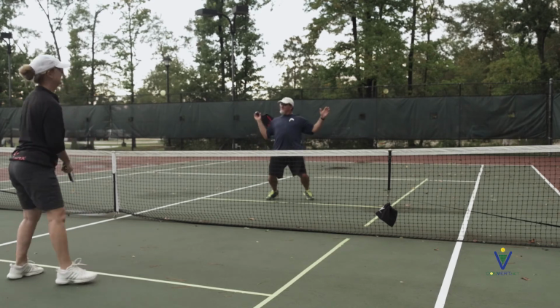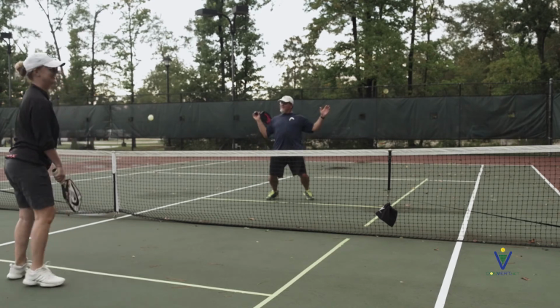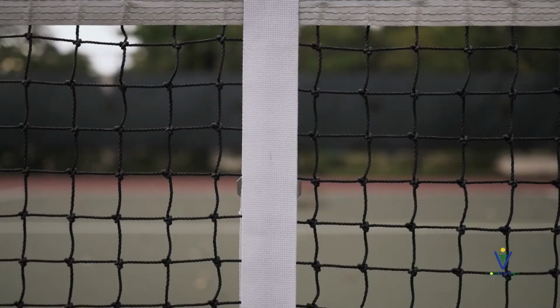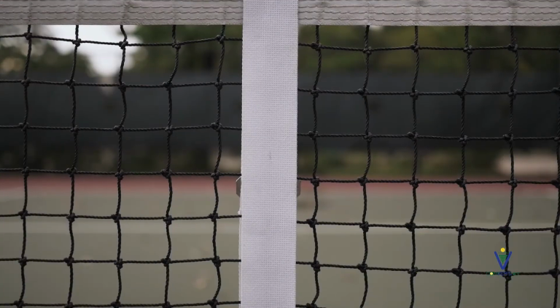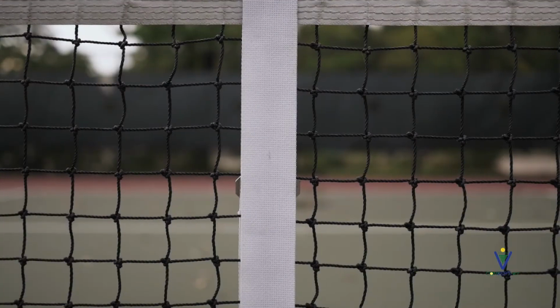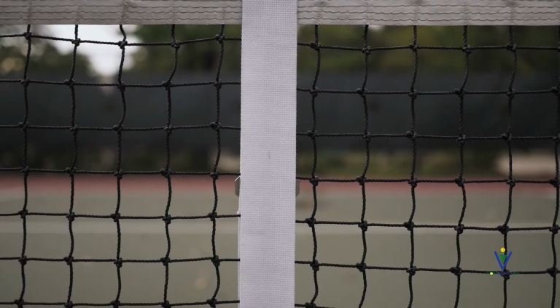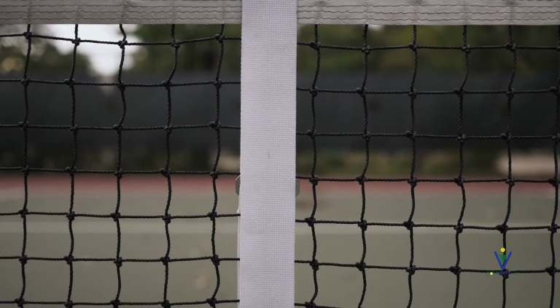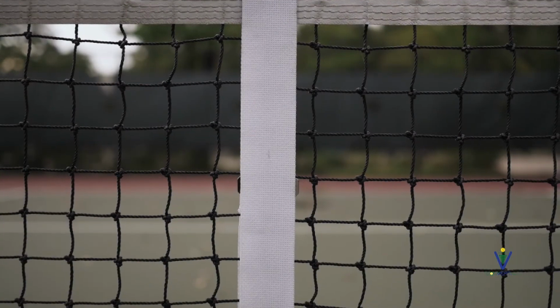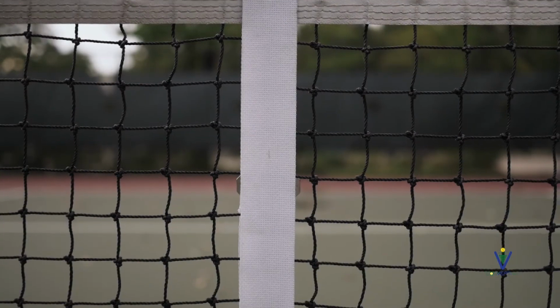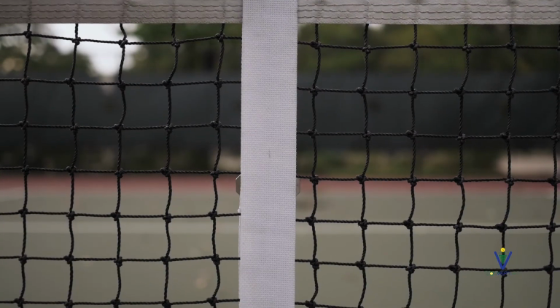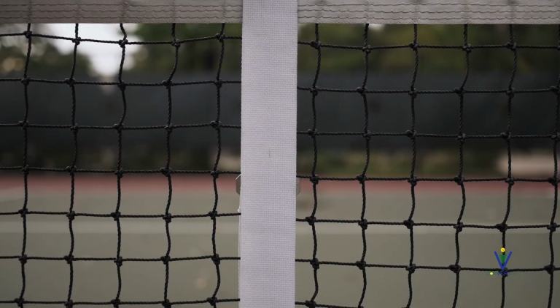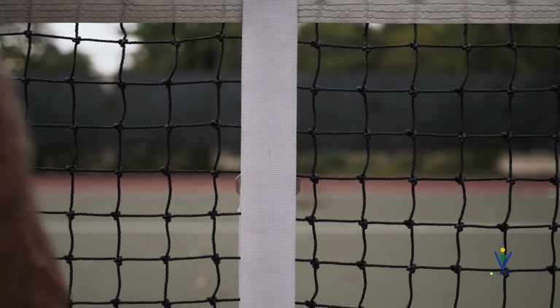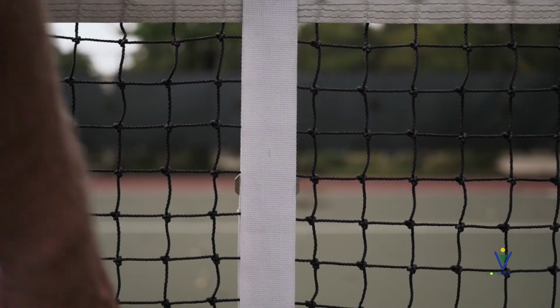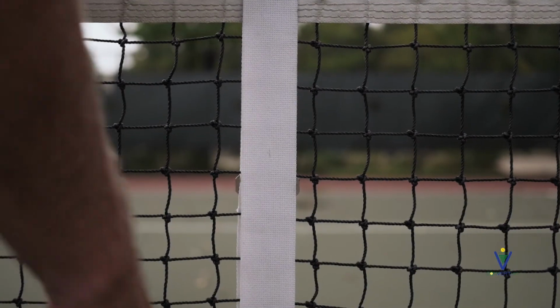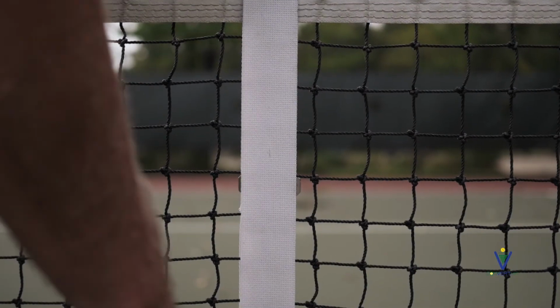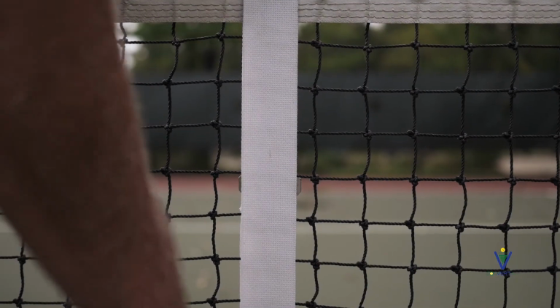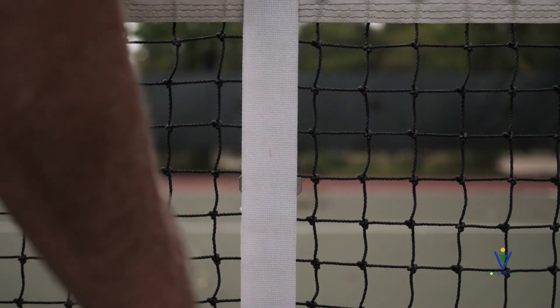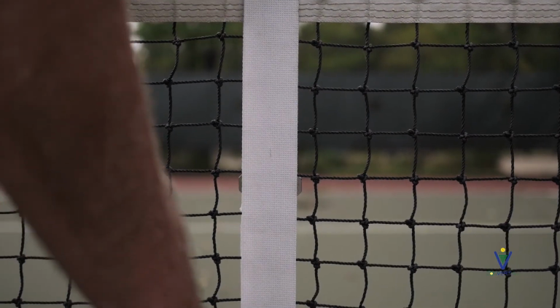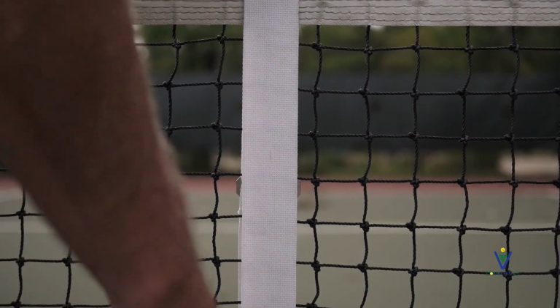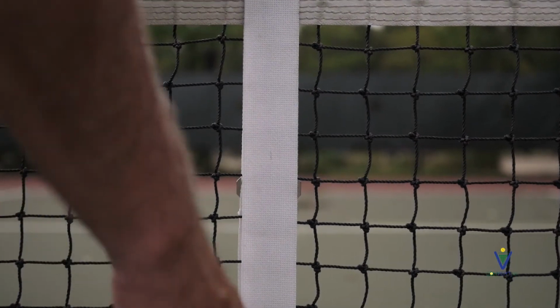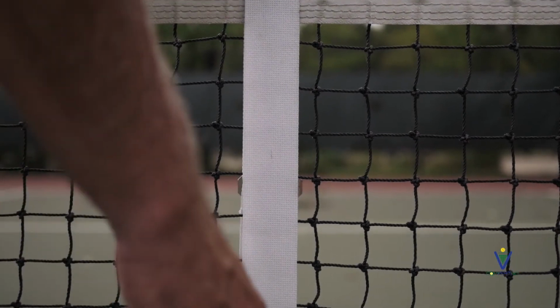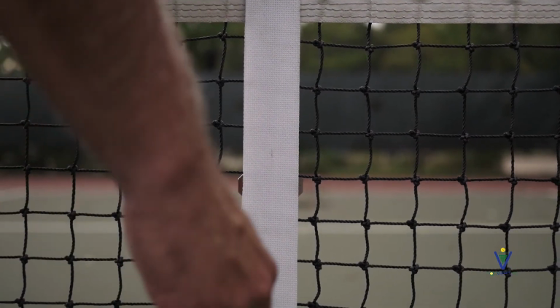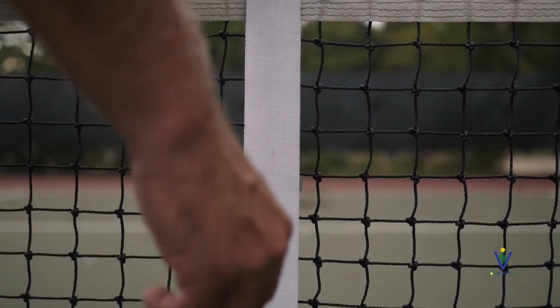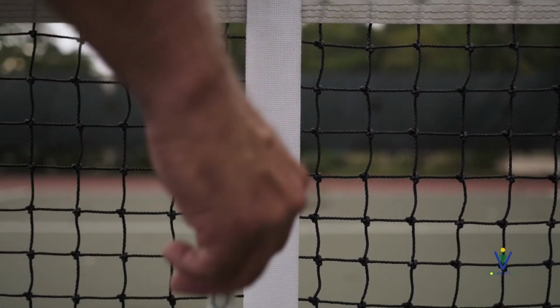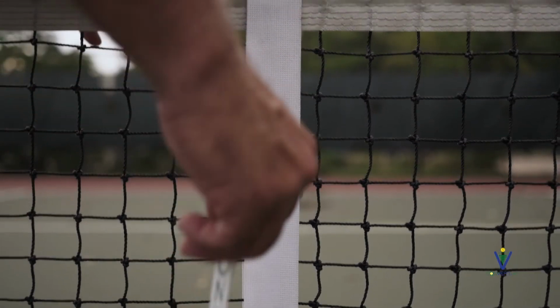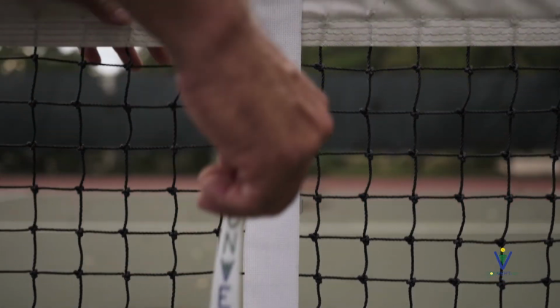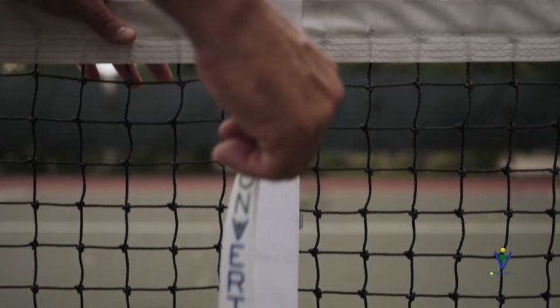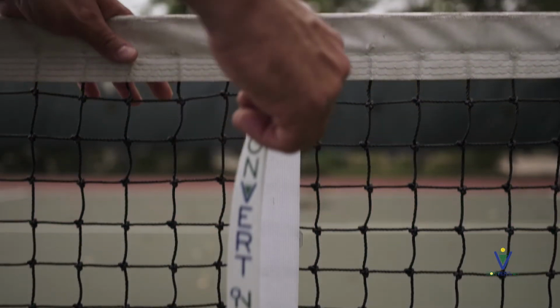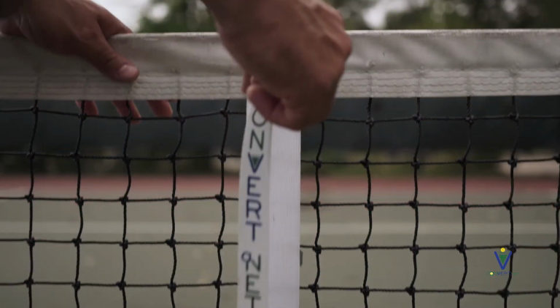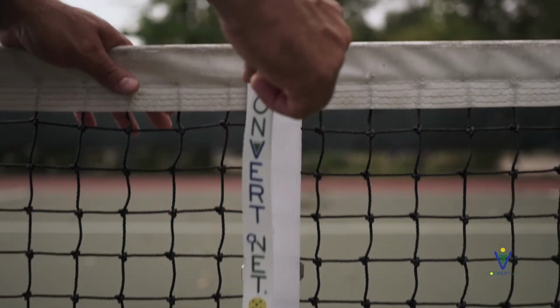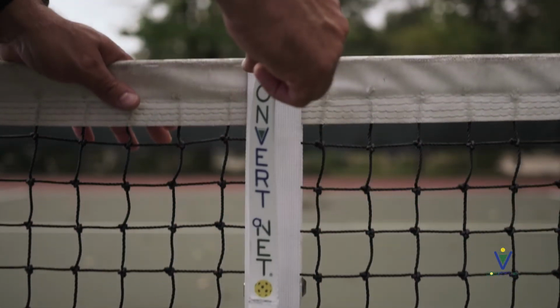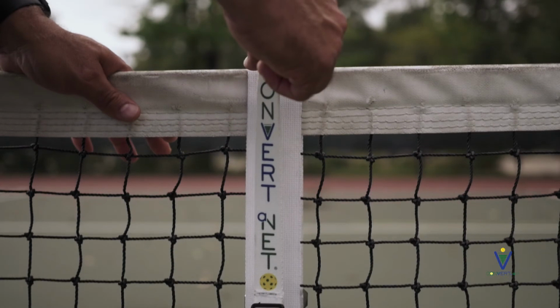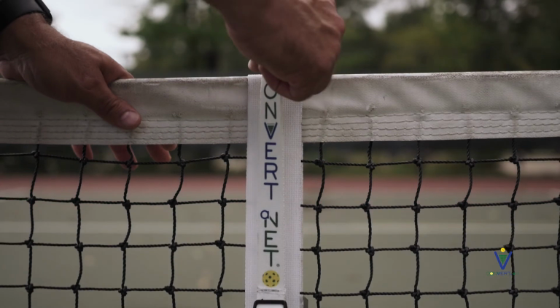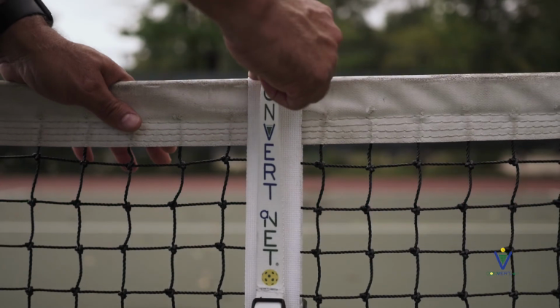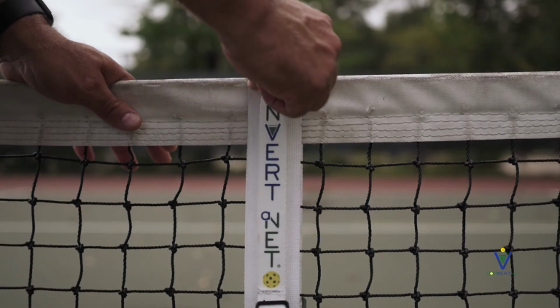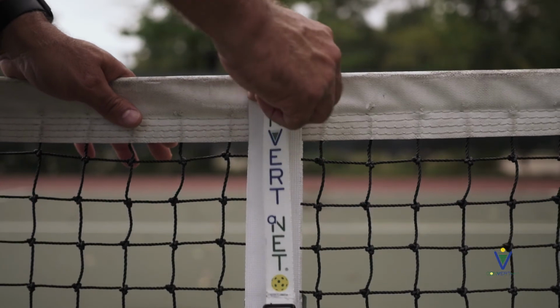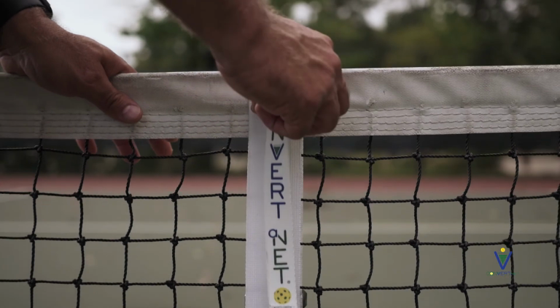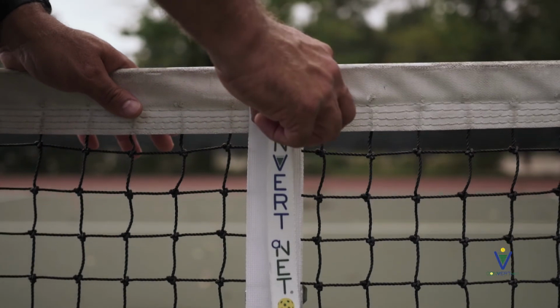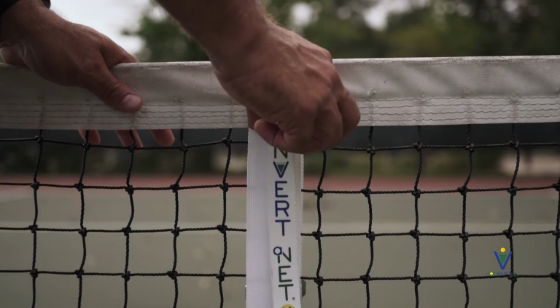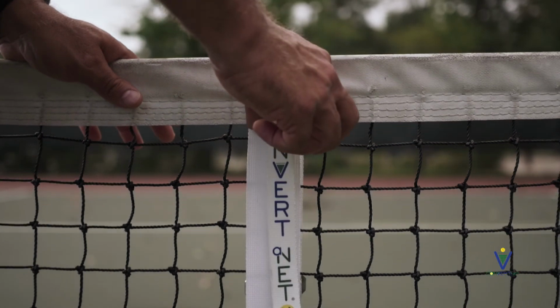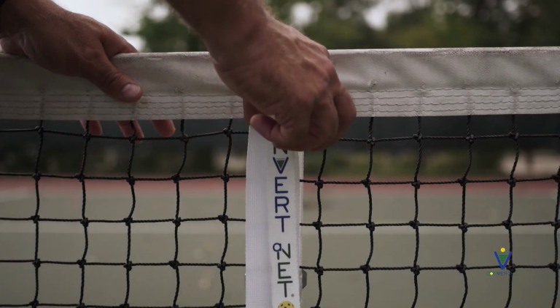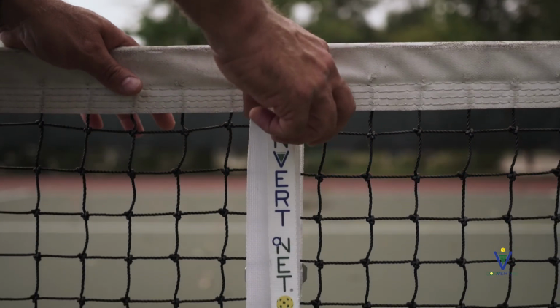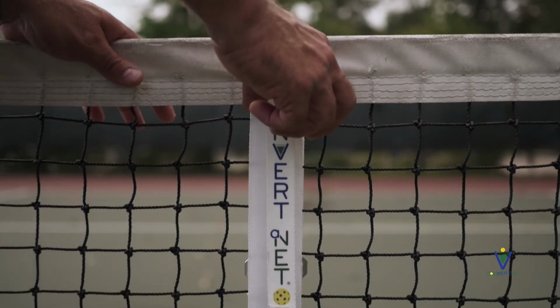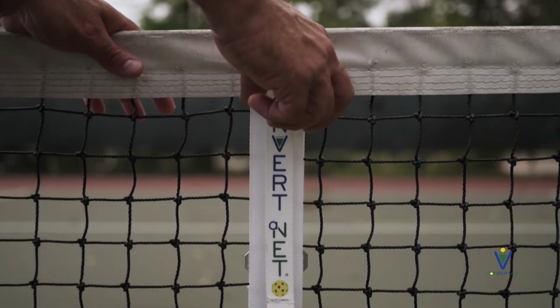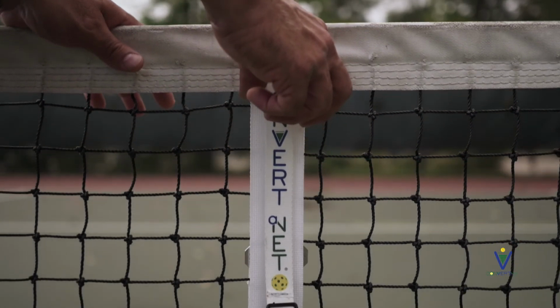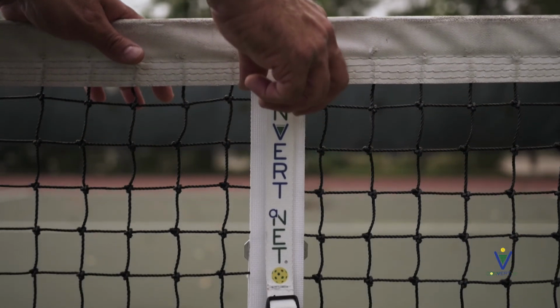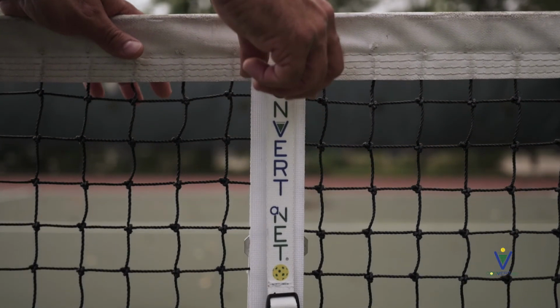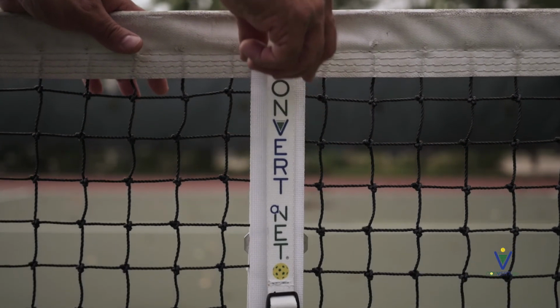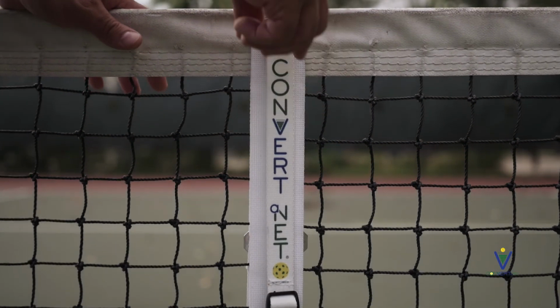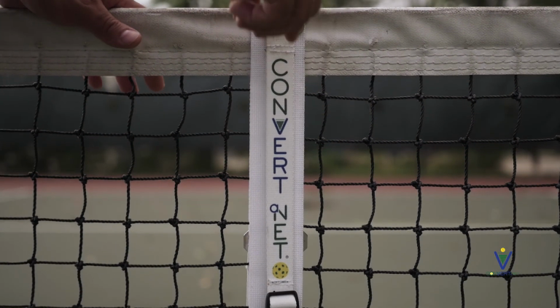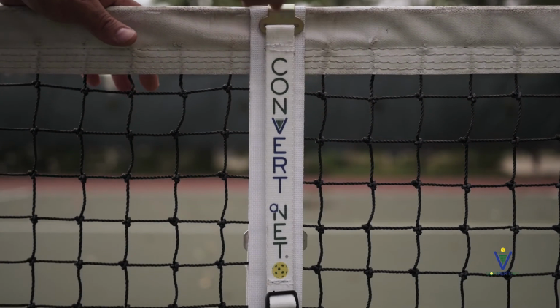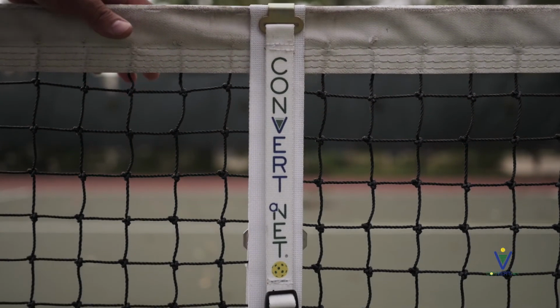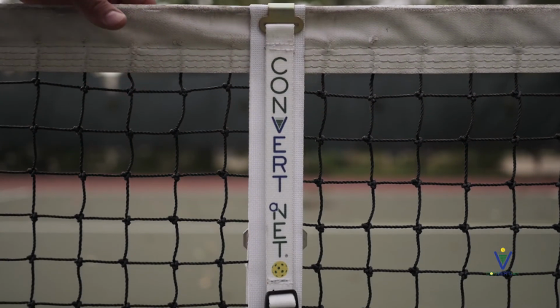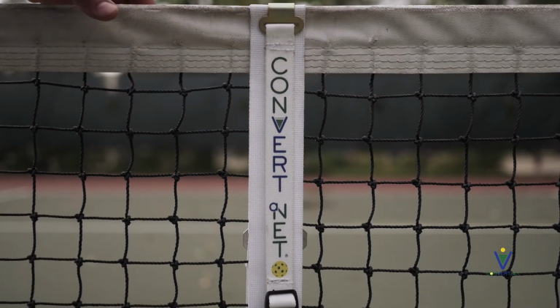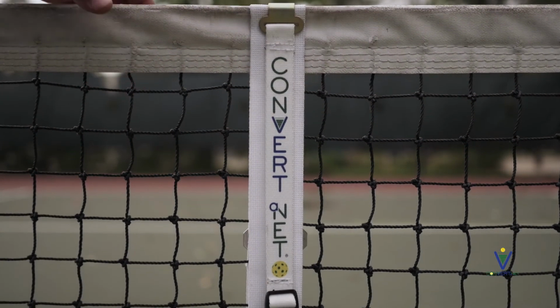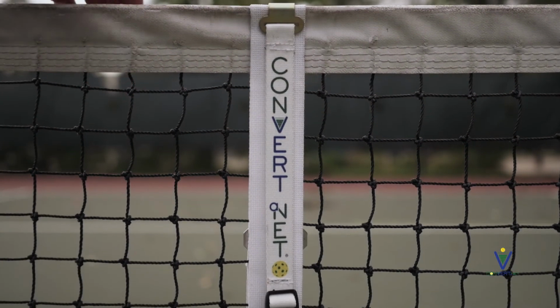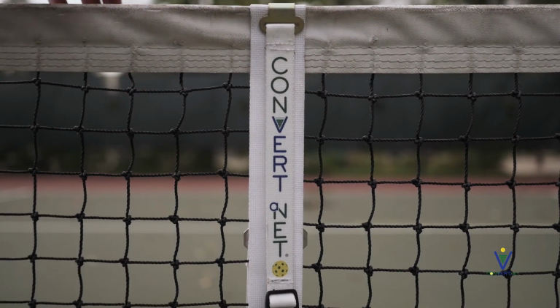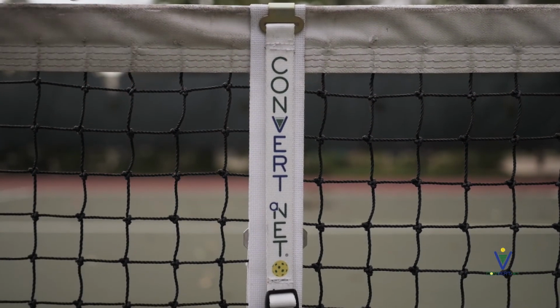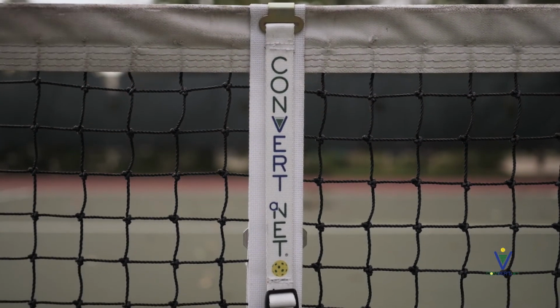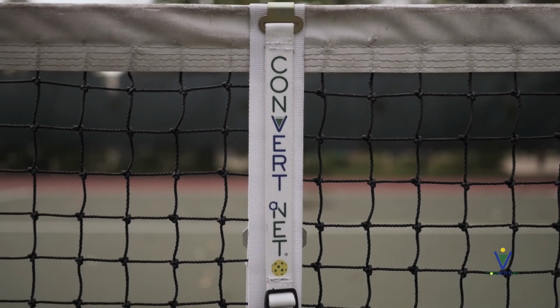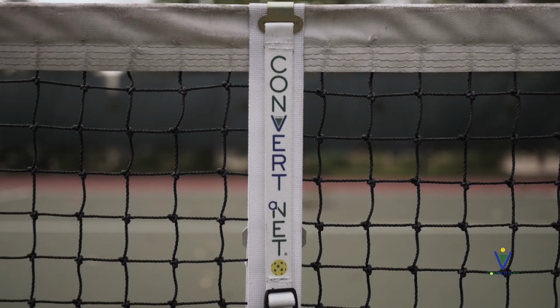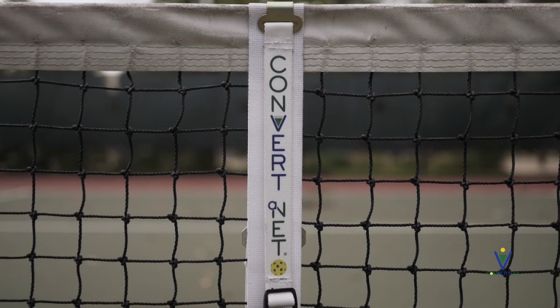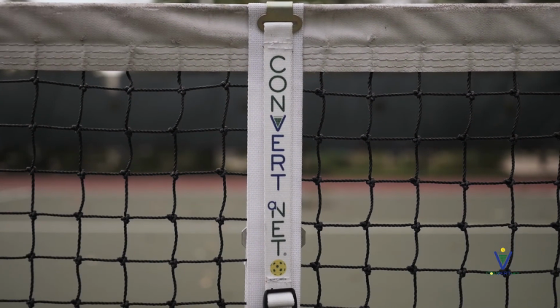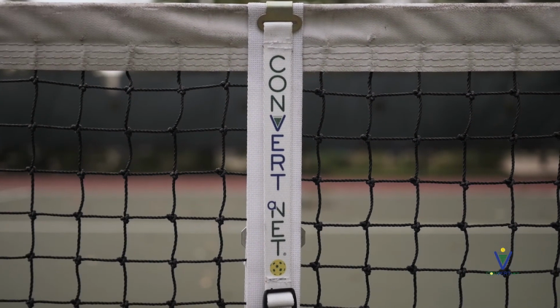We want to thank you again for purchasing the ConverterNet. Hope that you will always carry the ConverterNet with your pickleball gear.